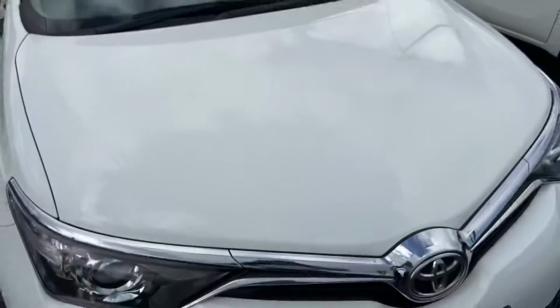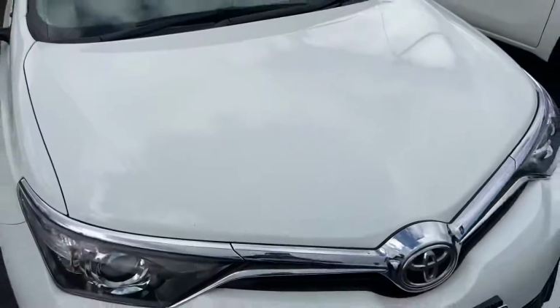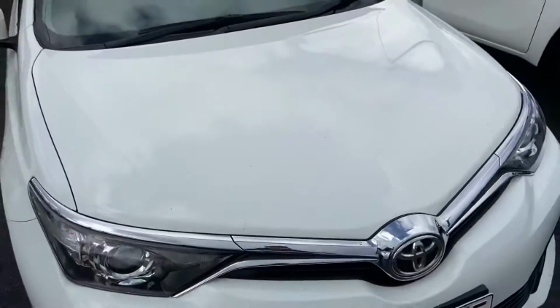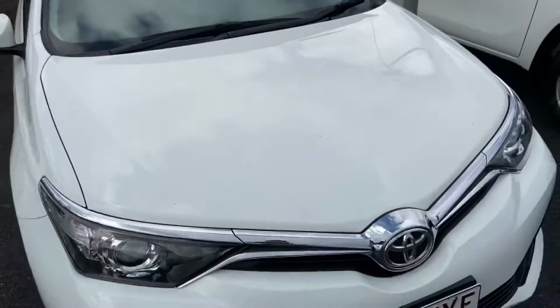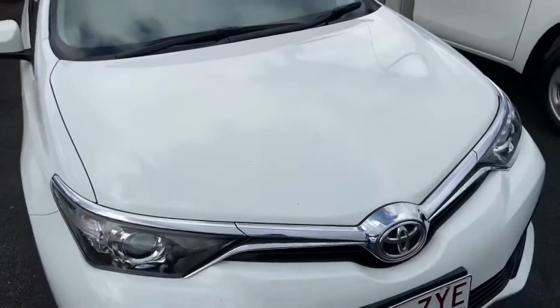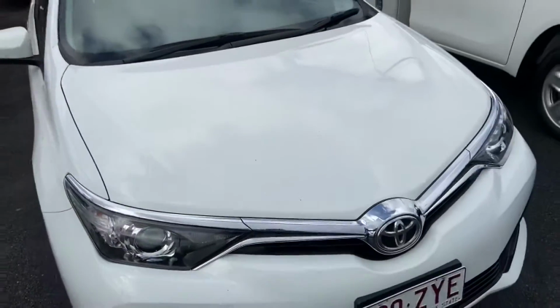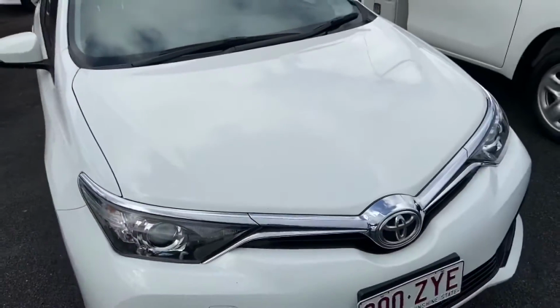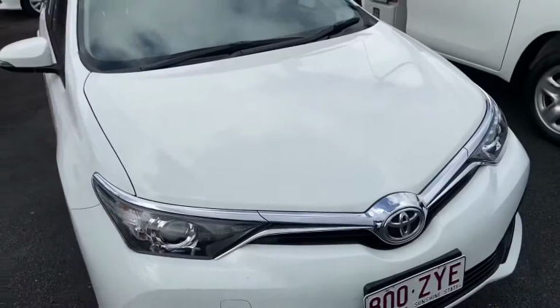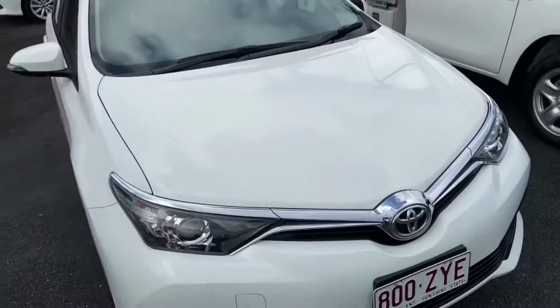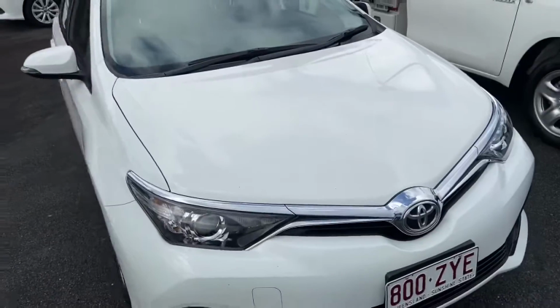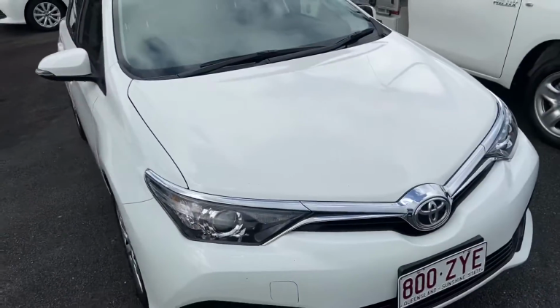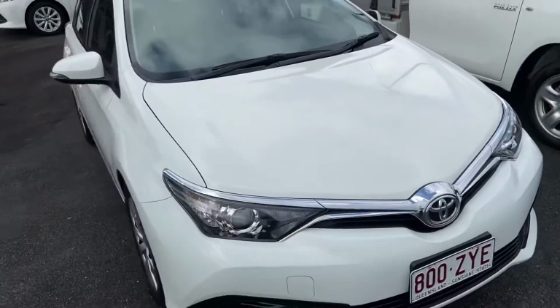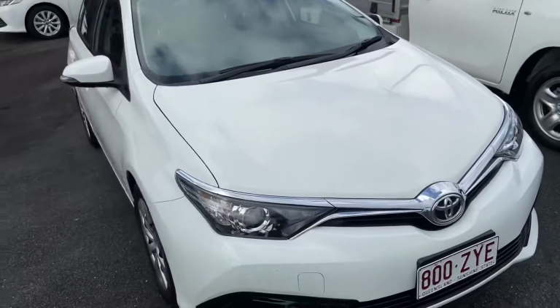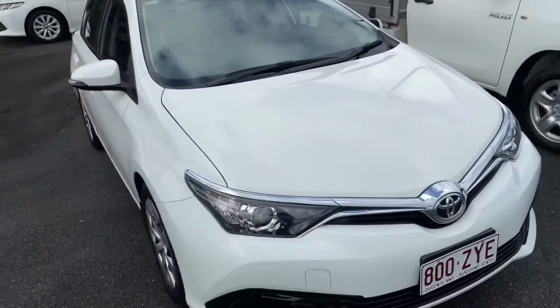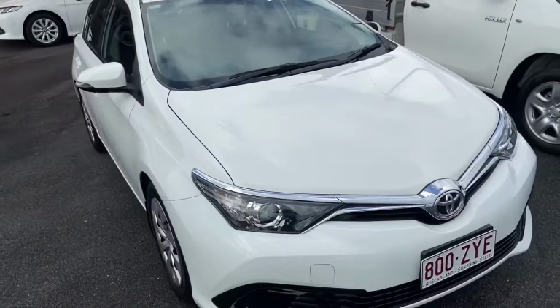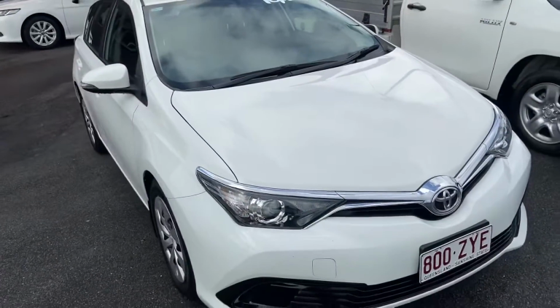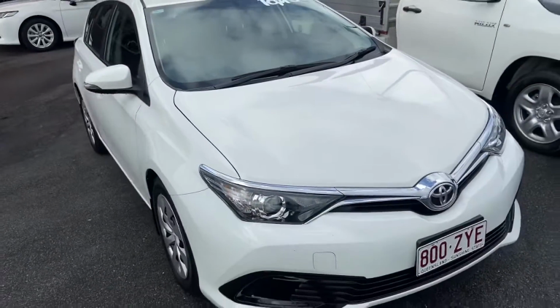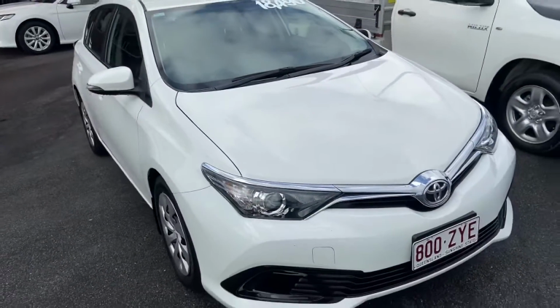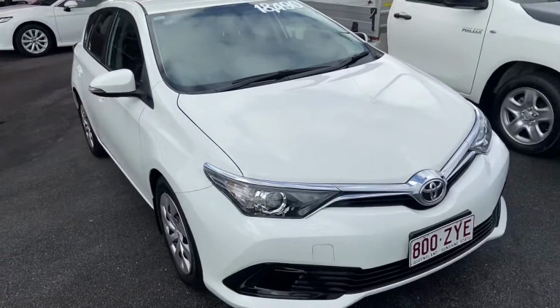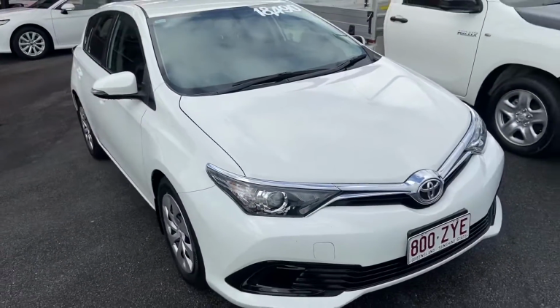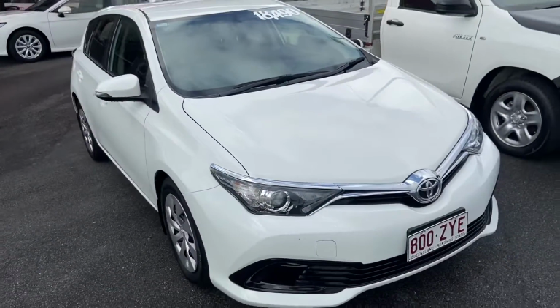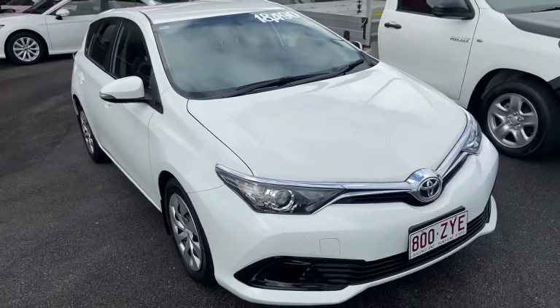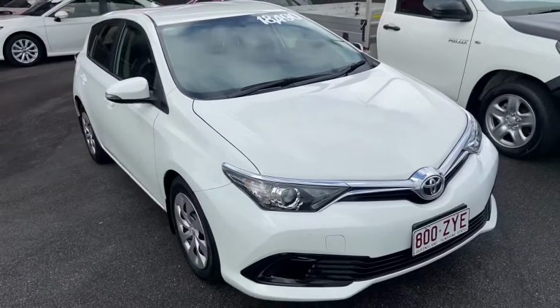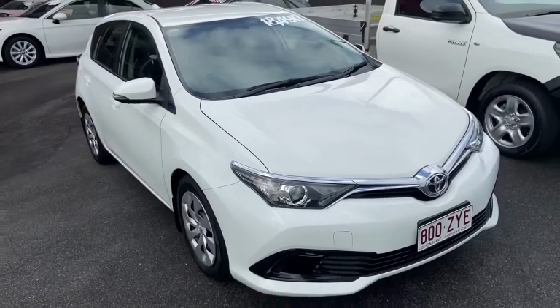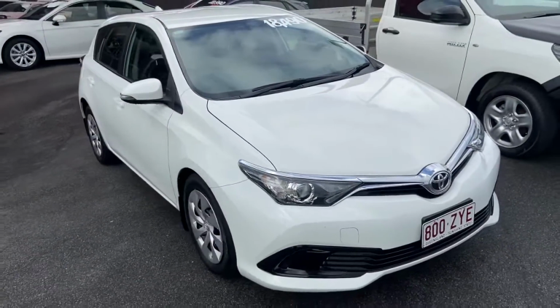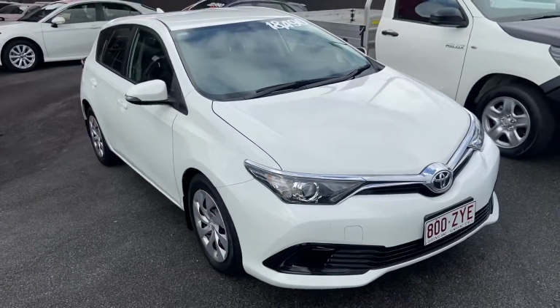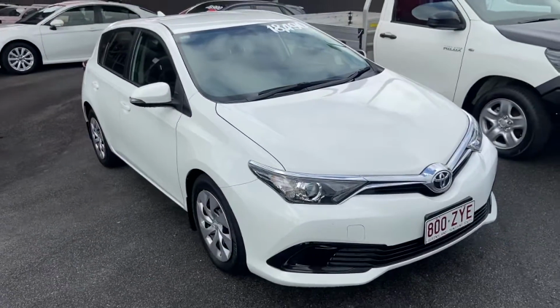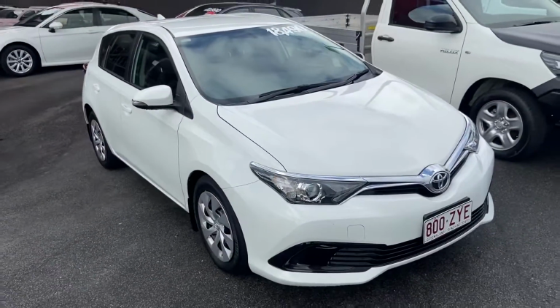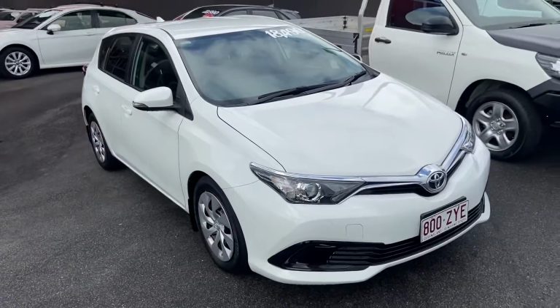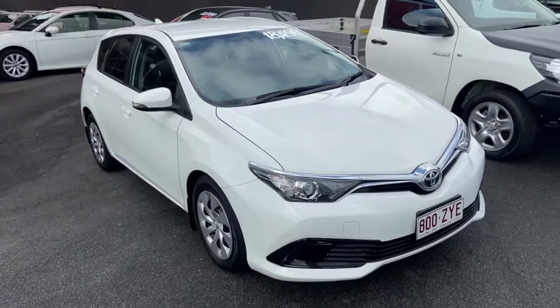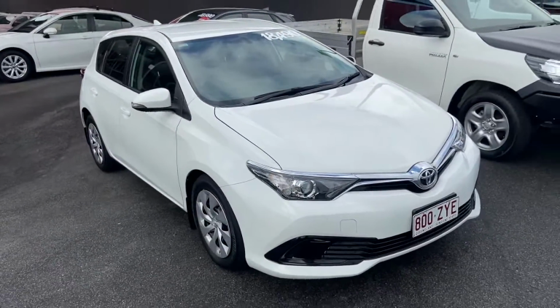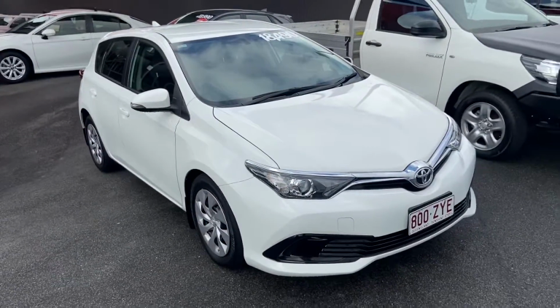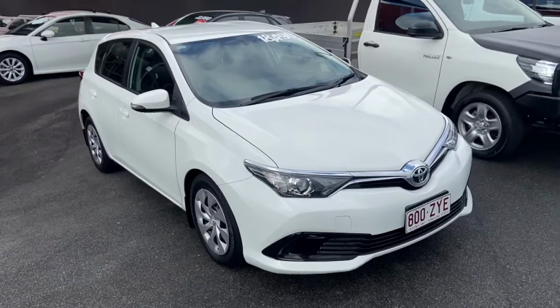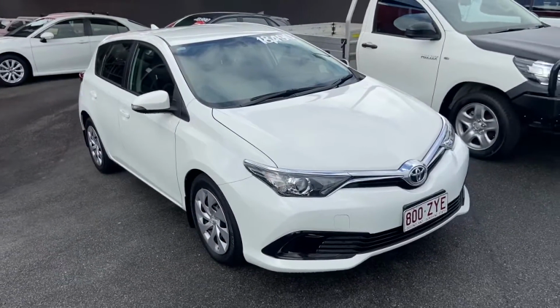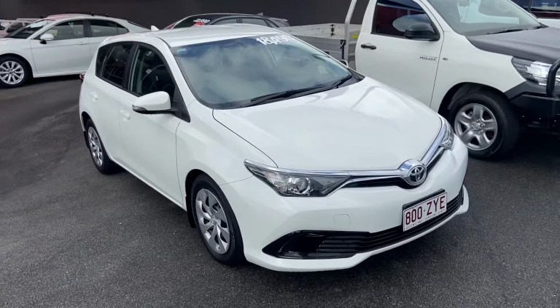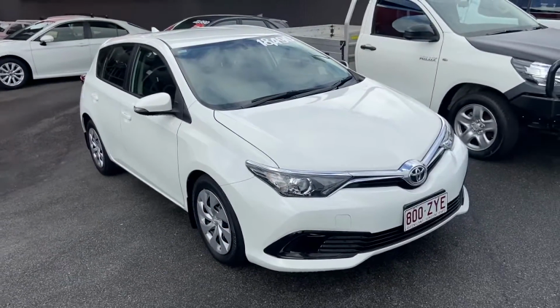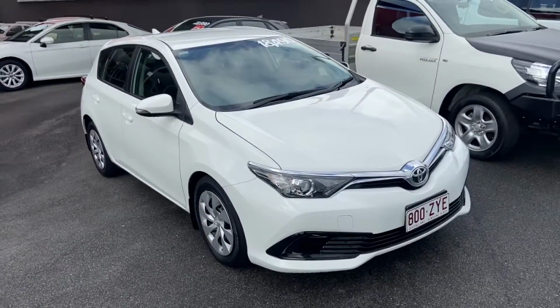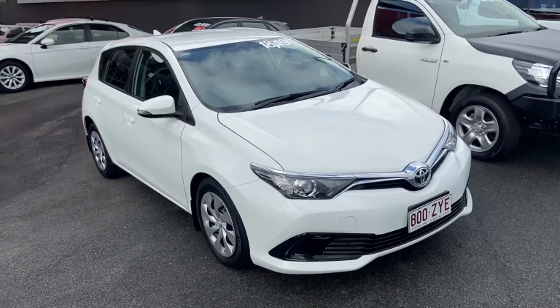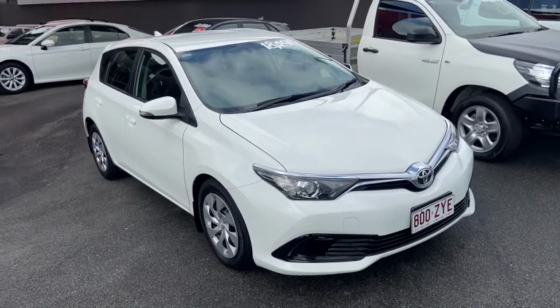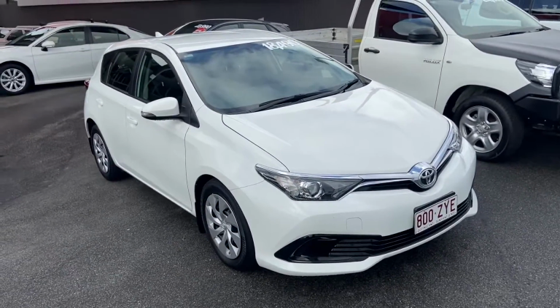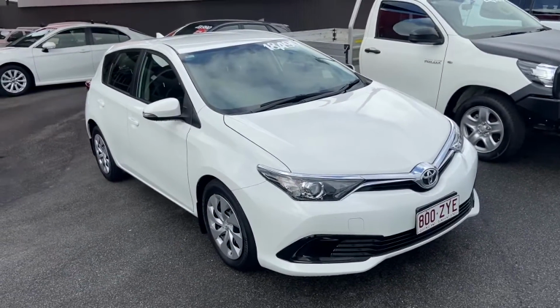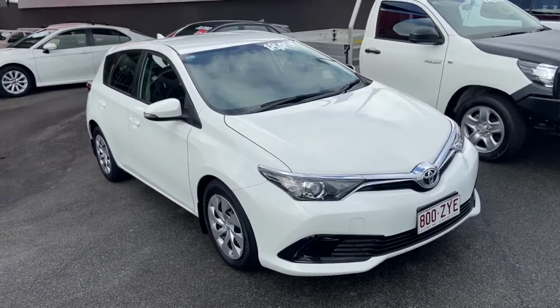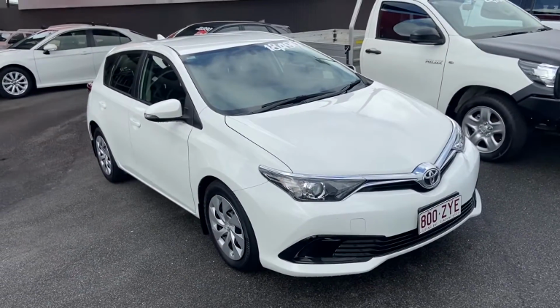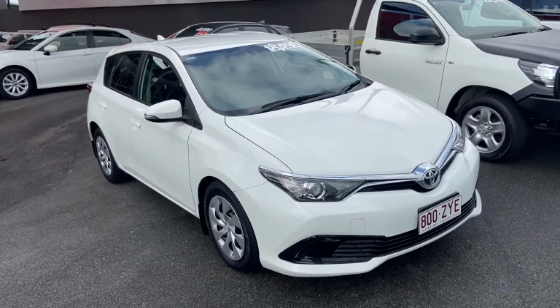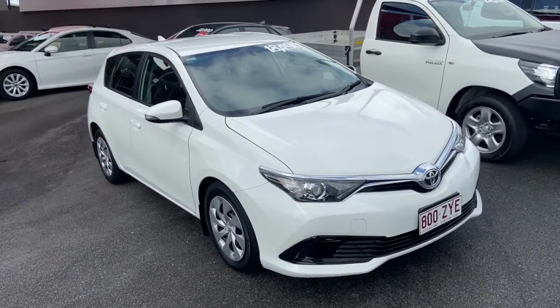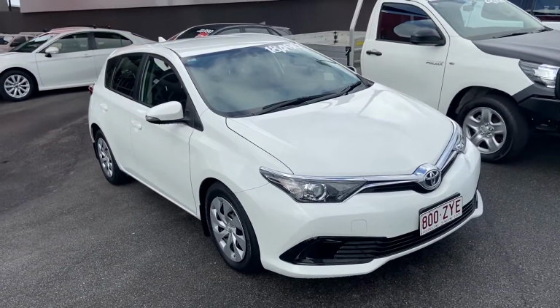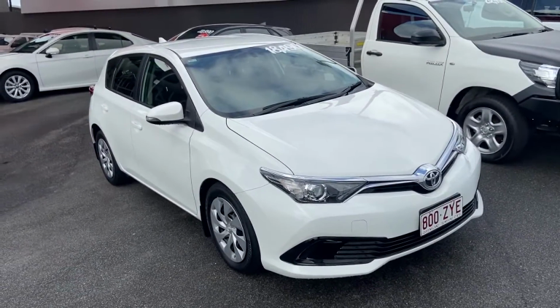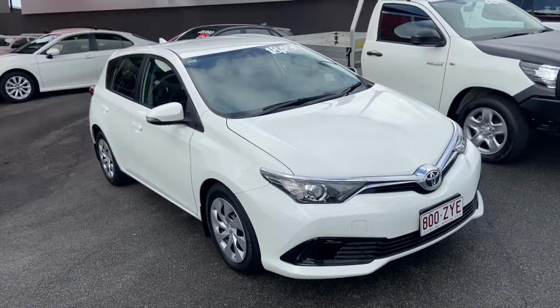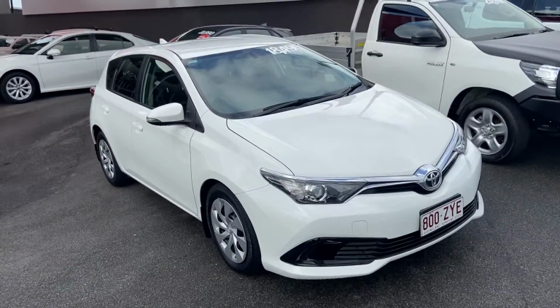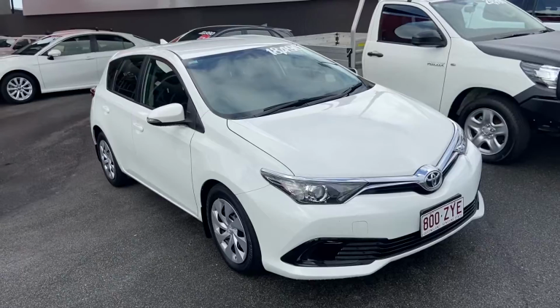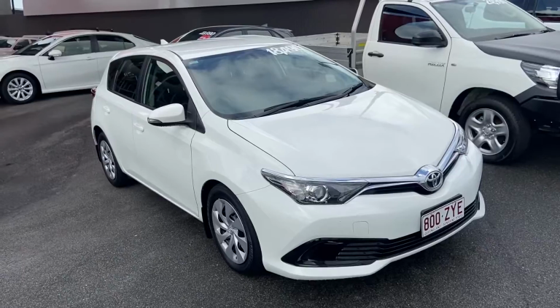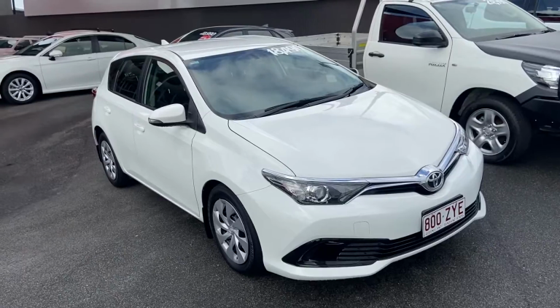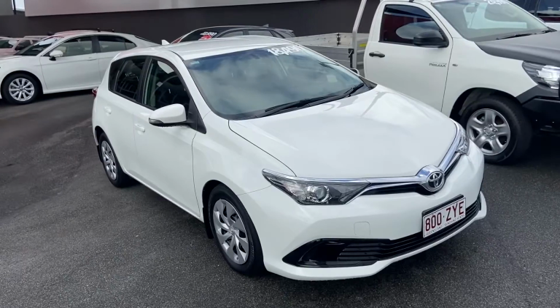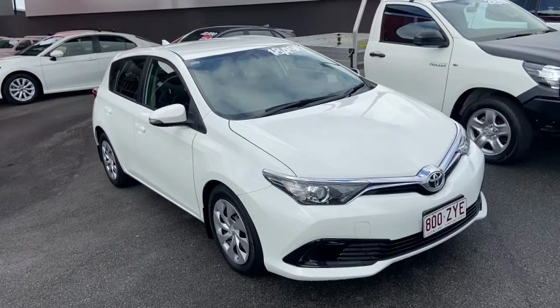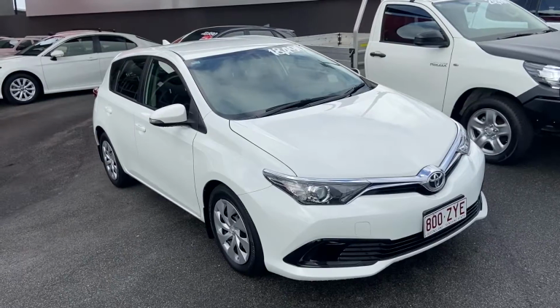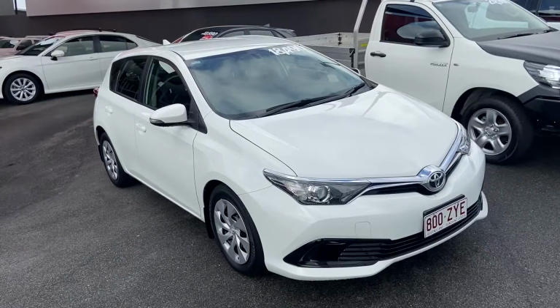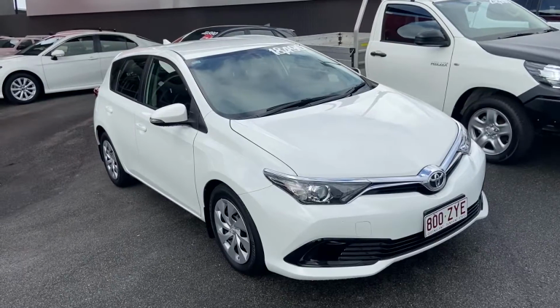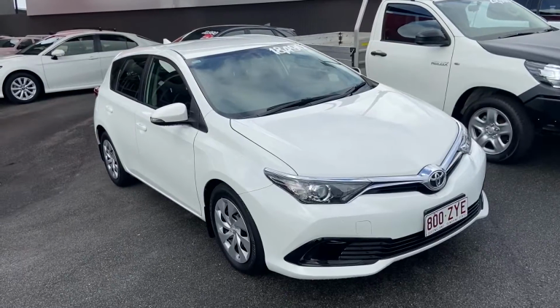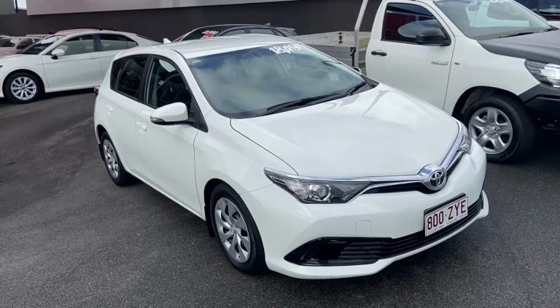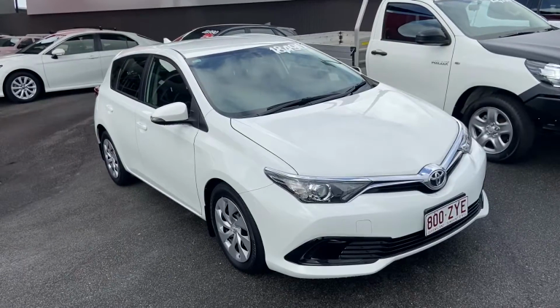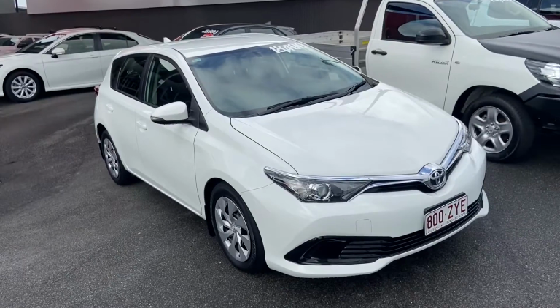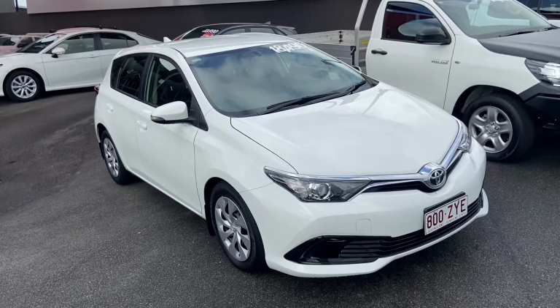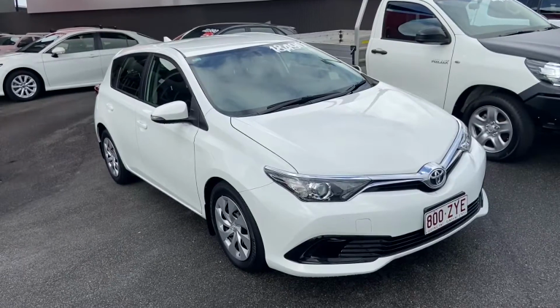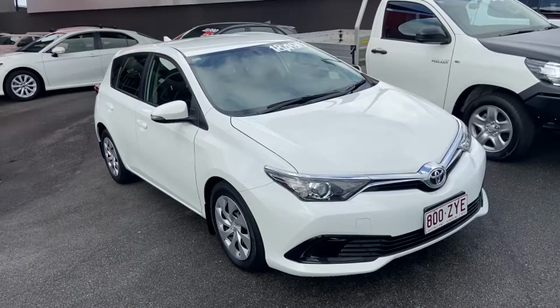That was our virtual tour of our 2016 Toyota Corolla Ascent. I hope you enjoyed it and I look forward to hearing from you soon. Thank you.